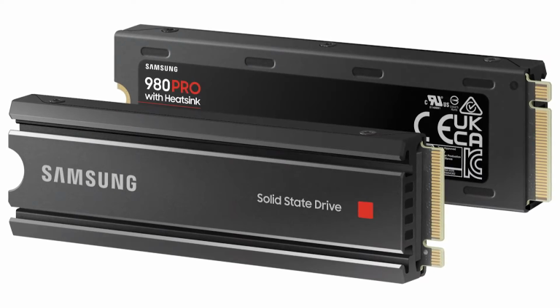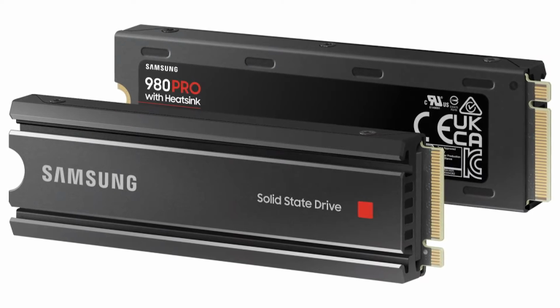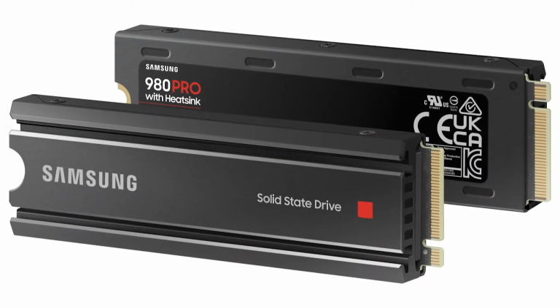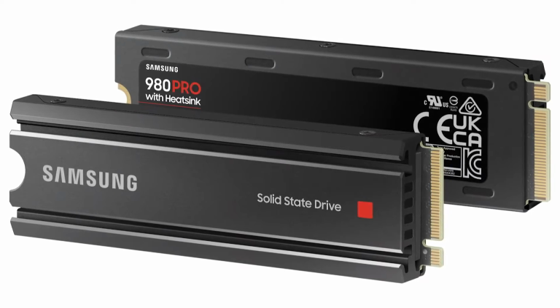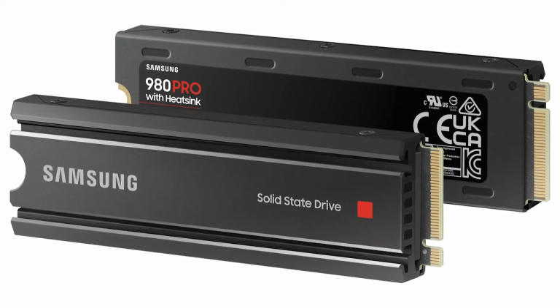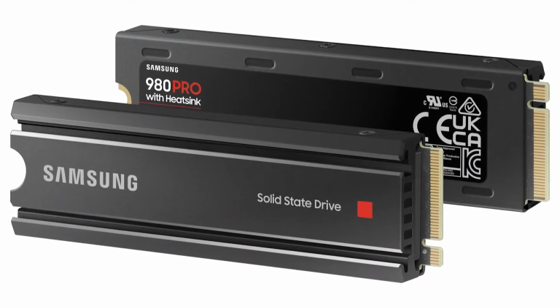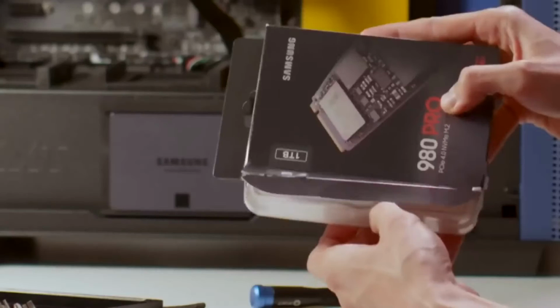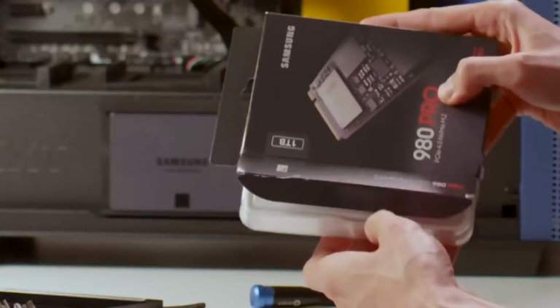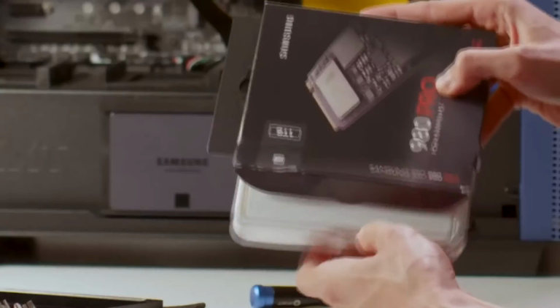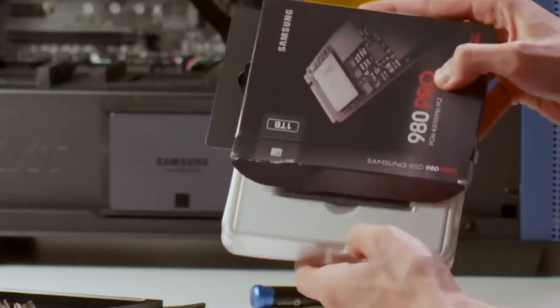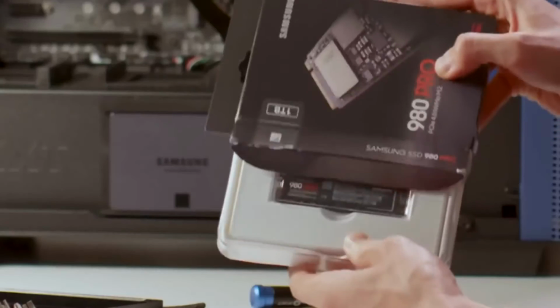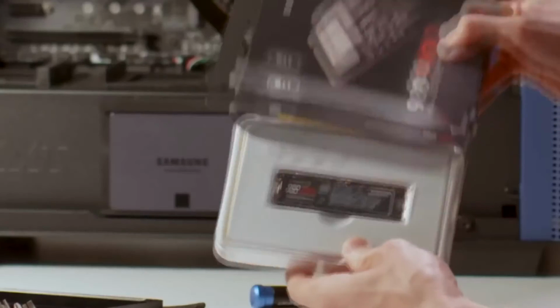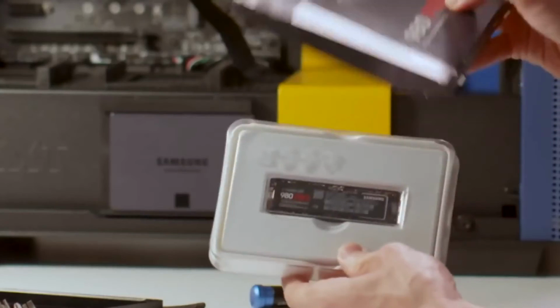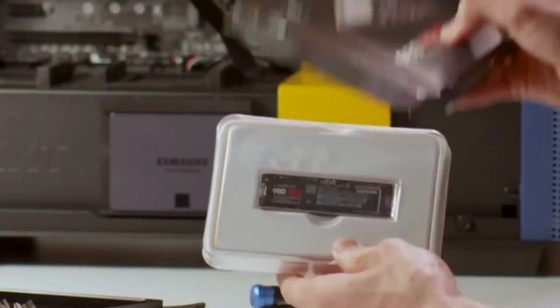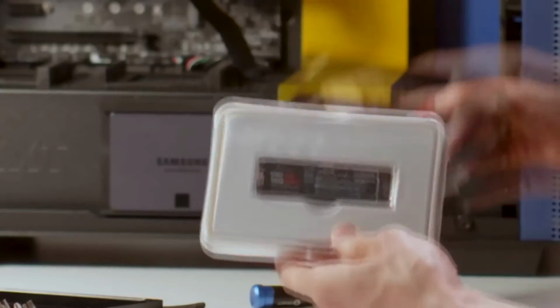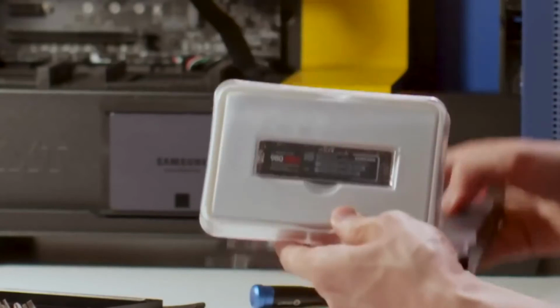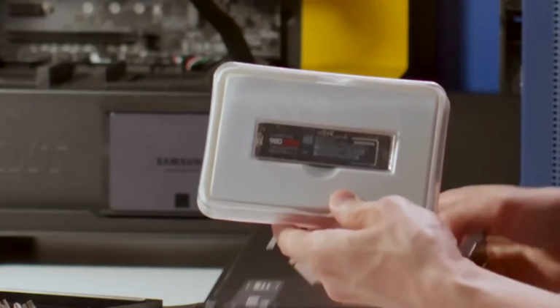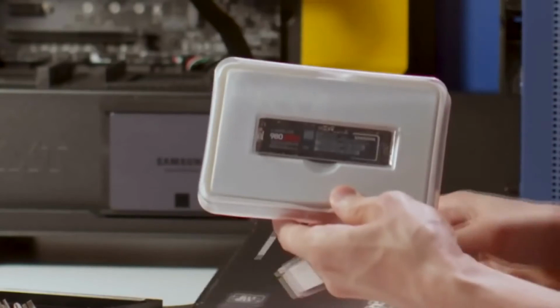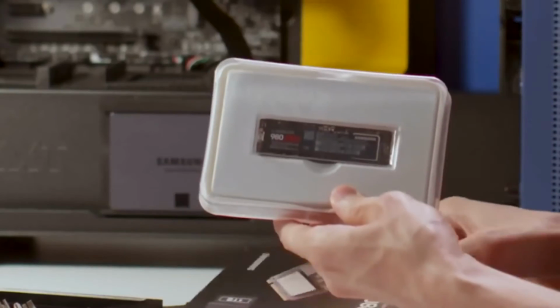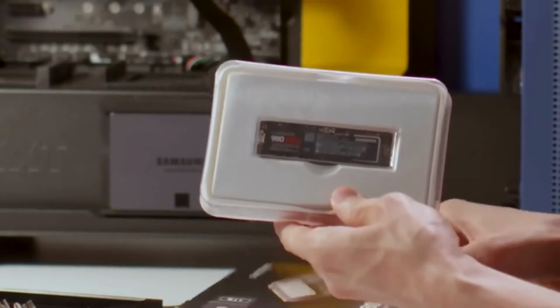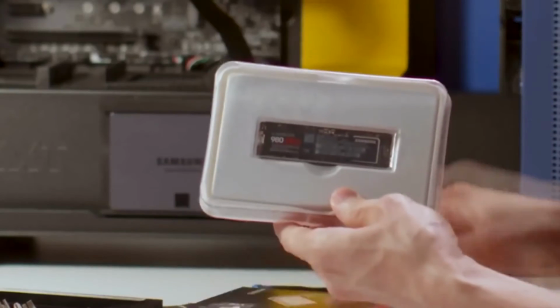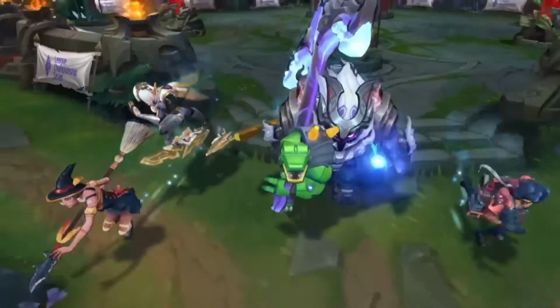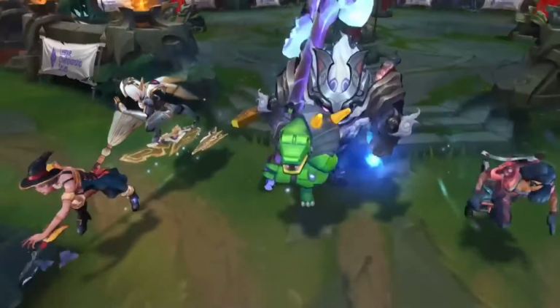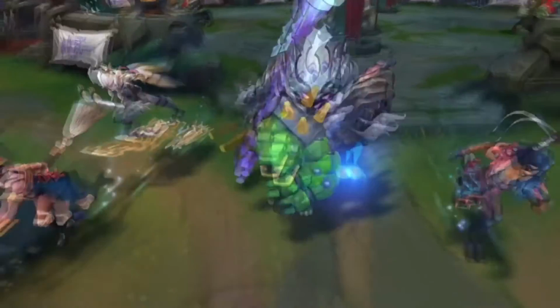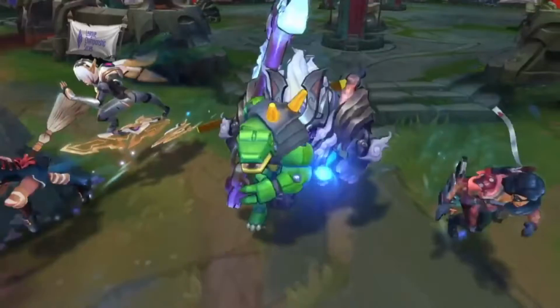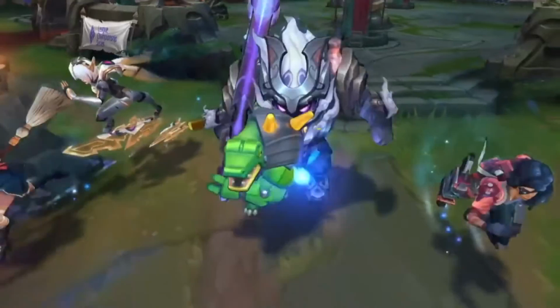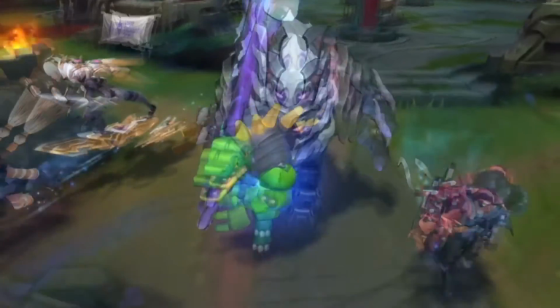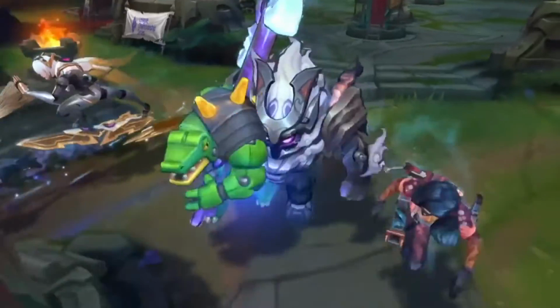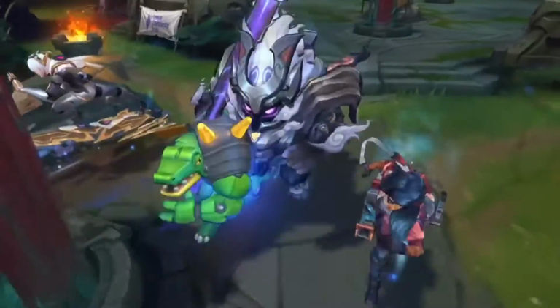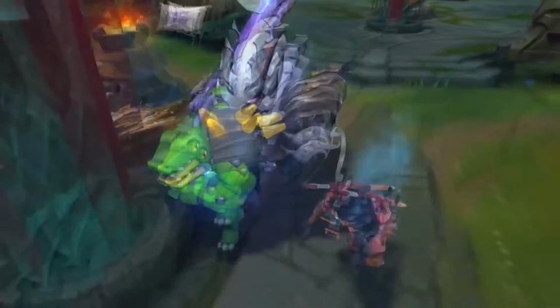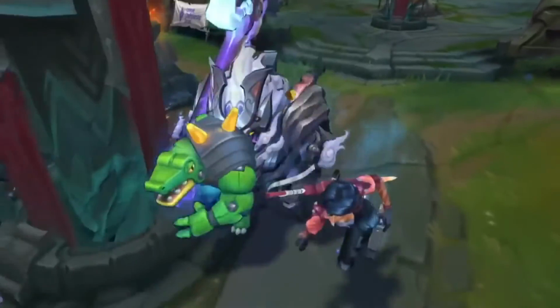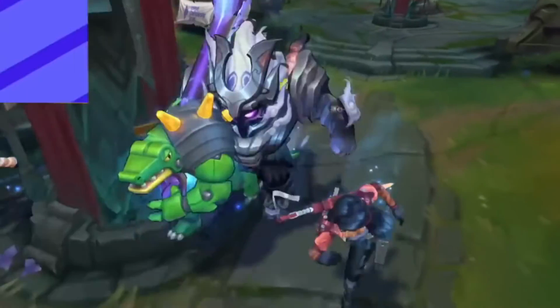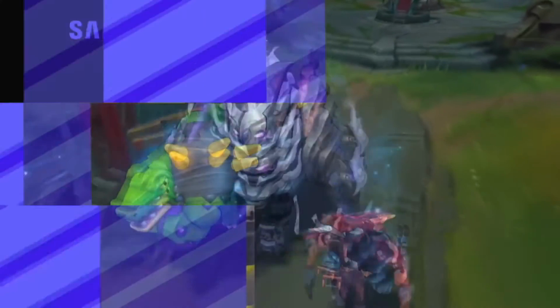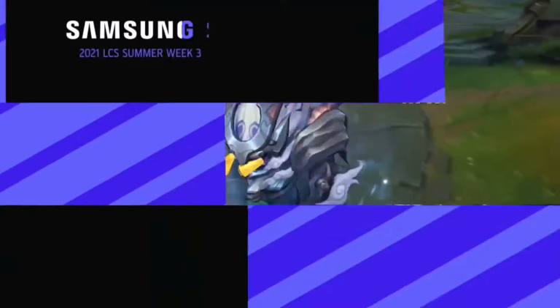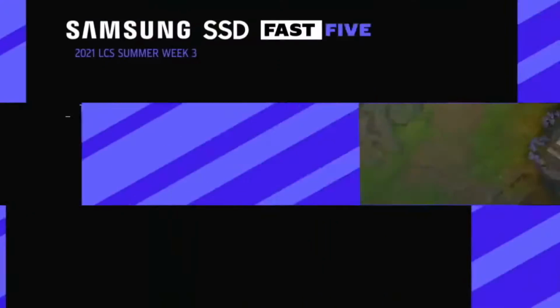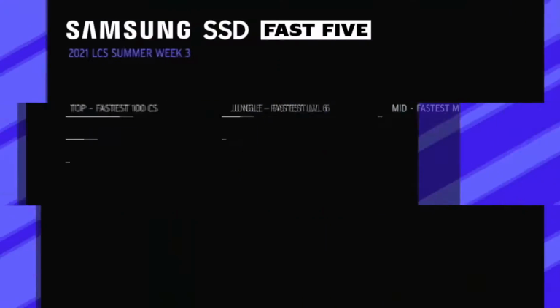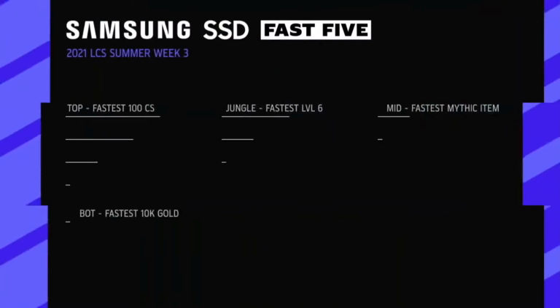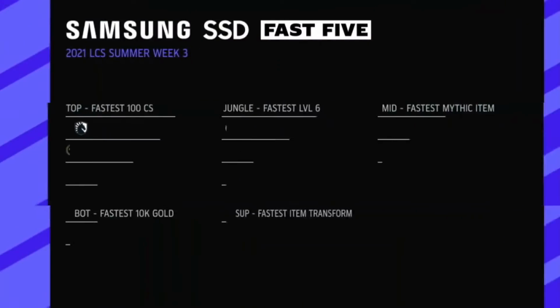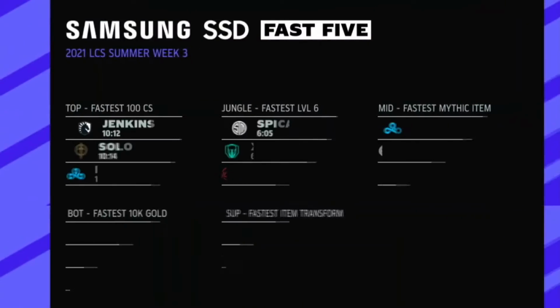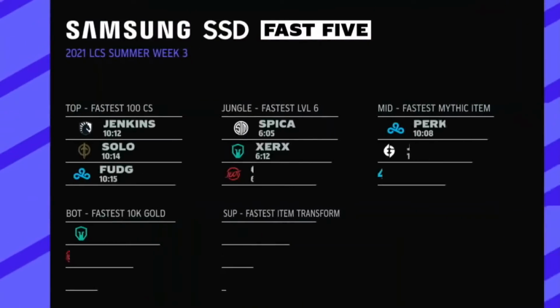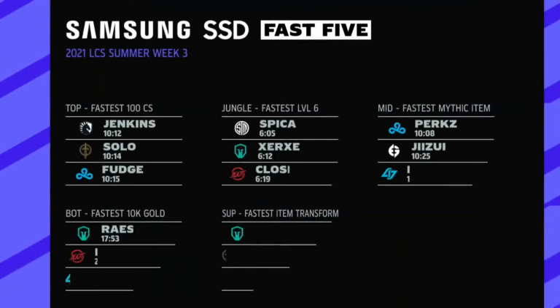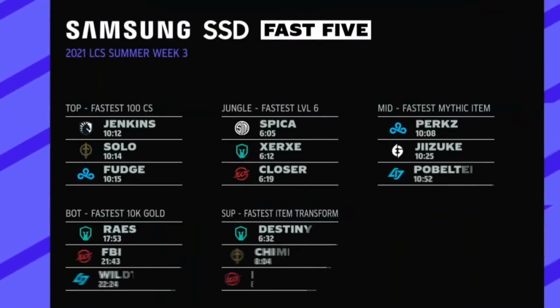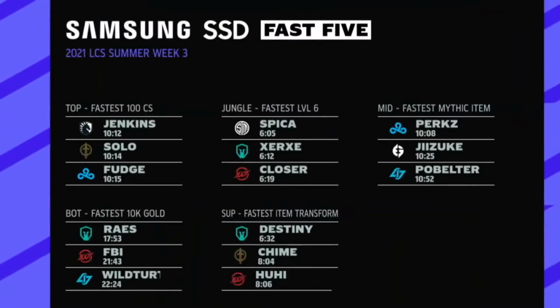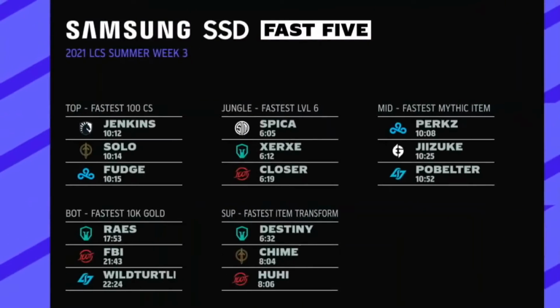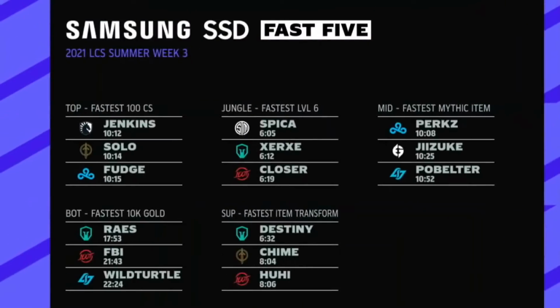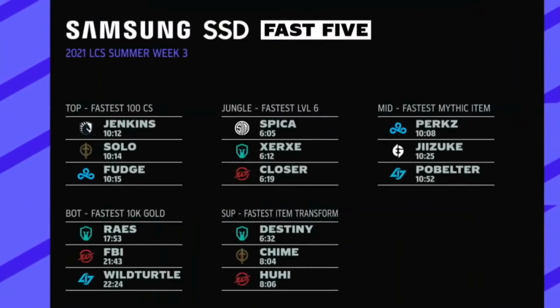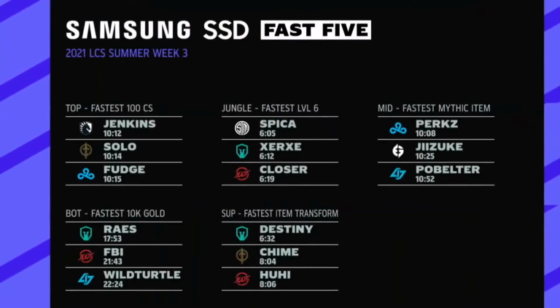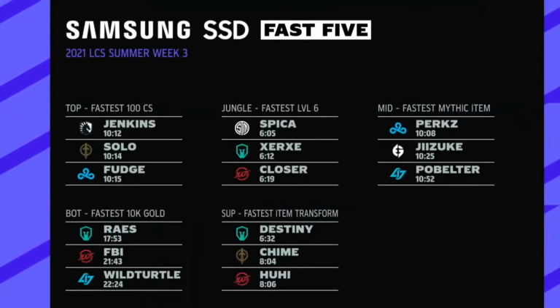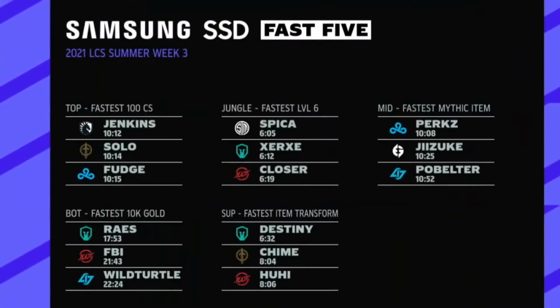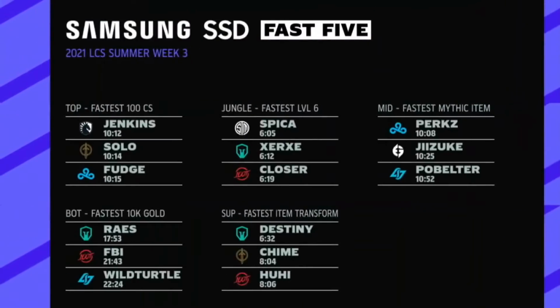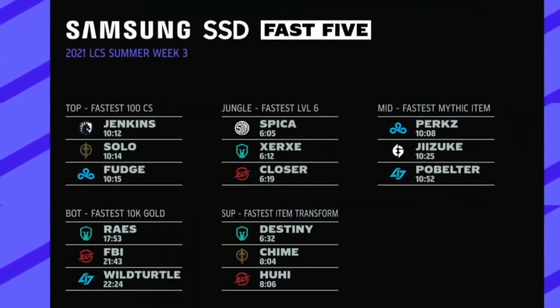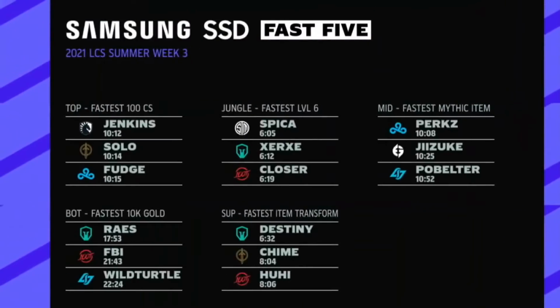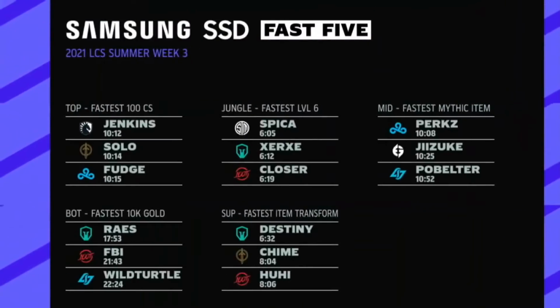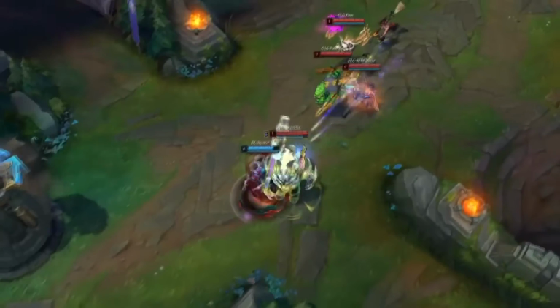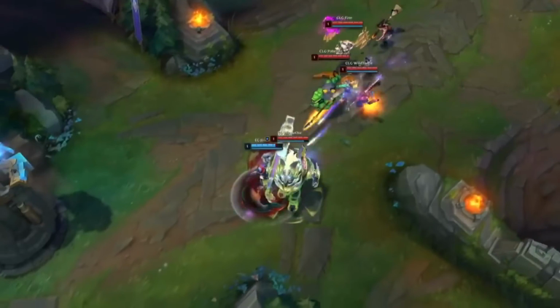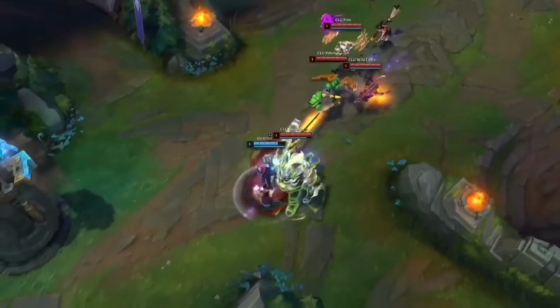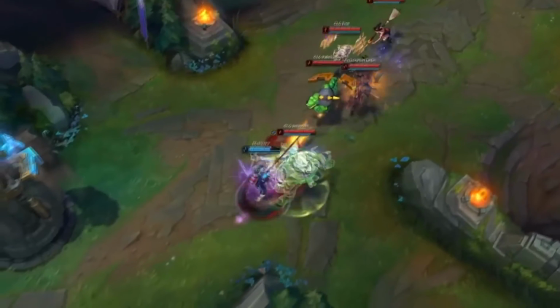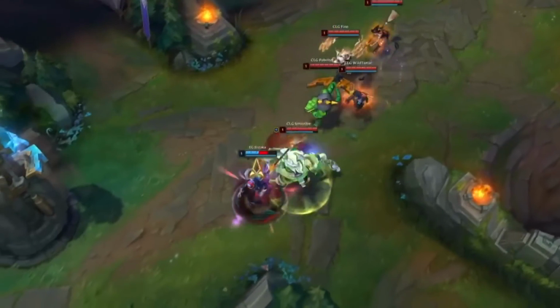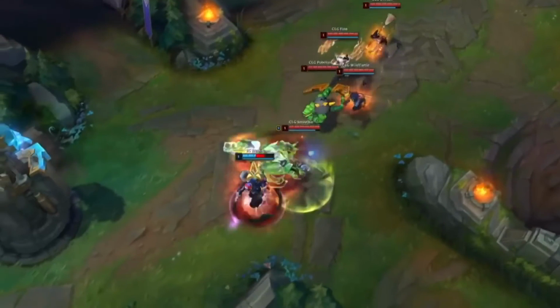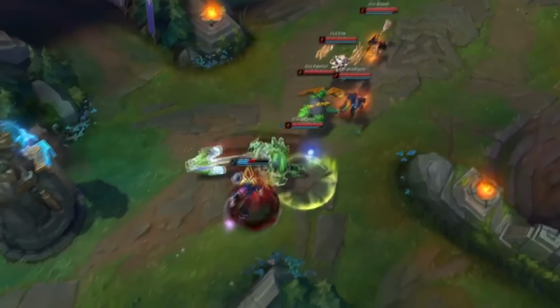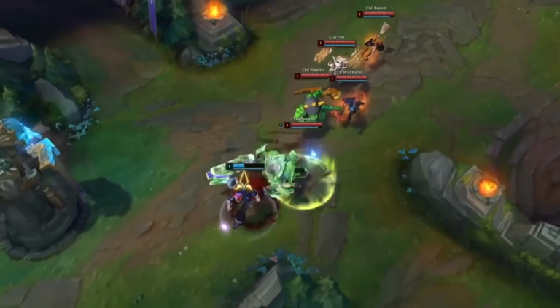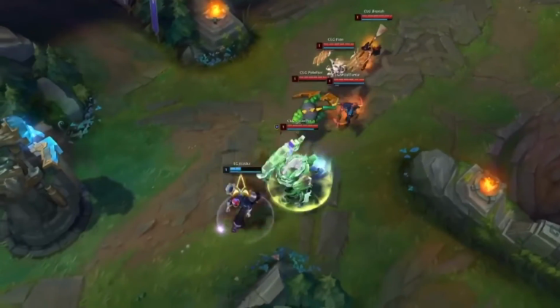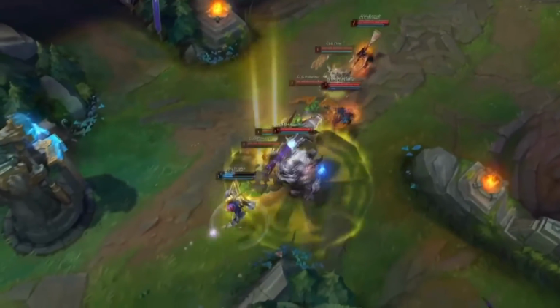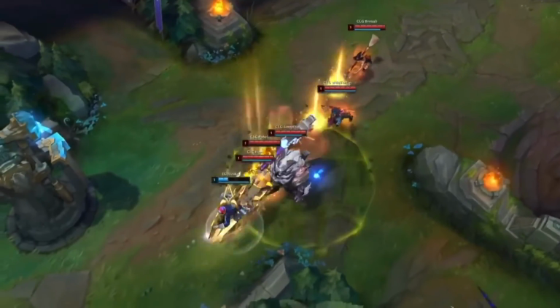Now, for laptop and PC gamers, they can achieve the same great gaming performance with a standard 980 Pro without the heatsink.